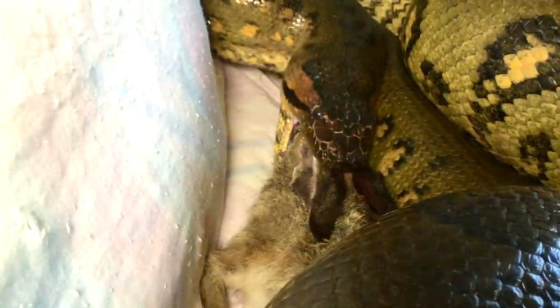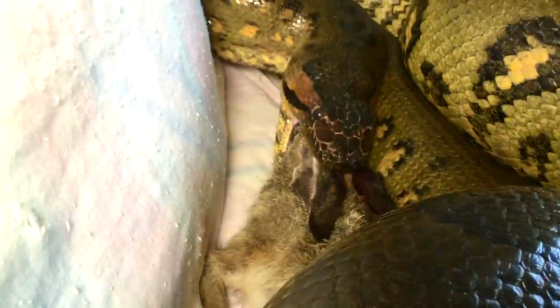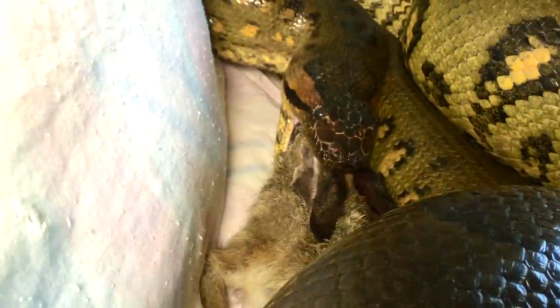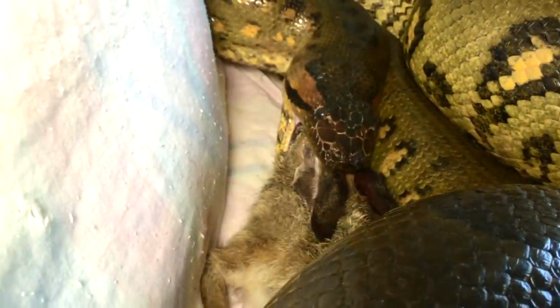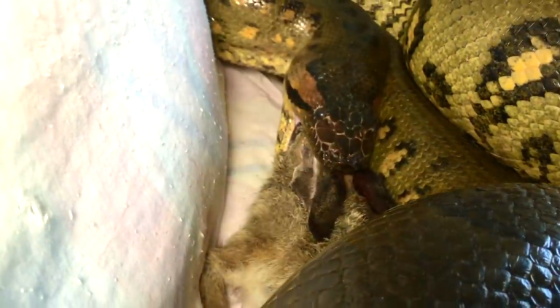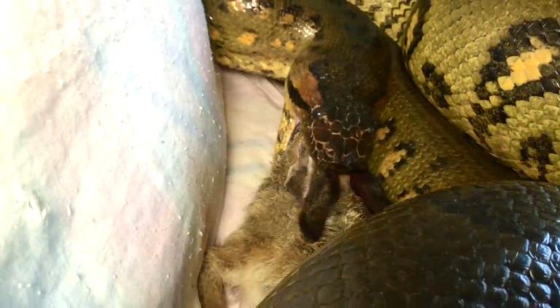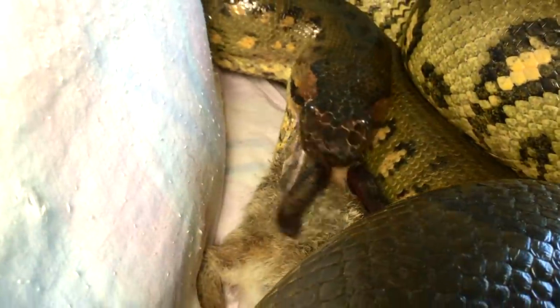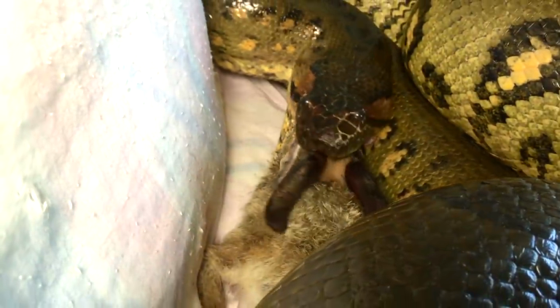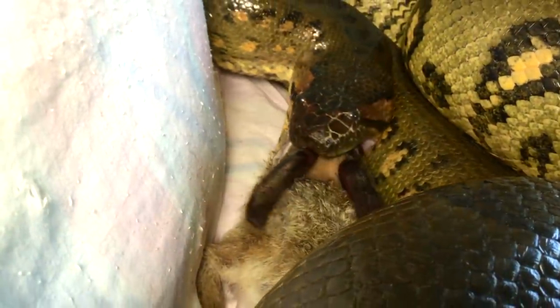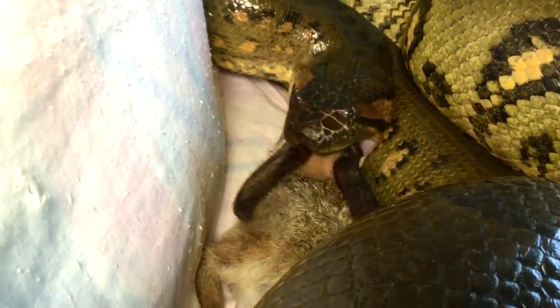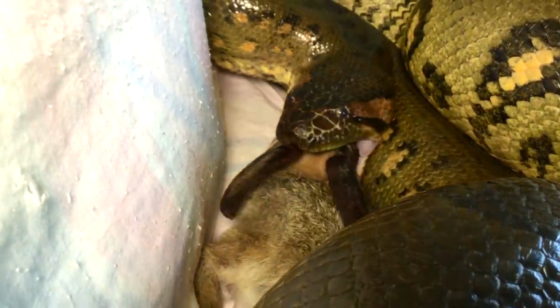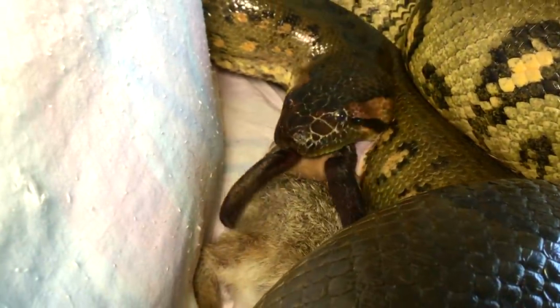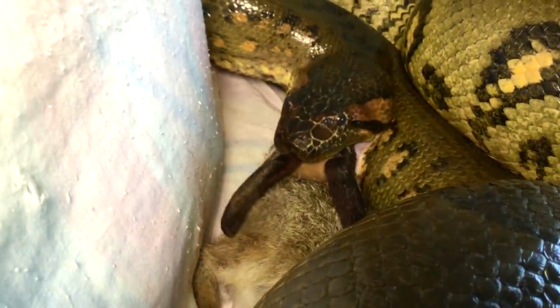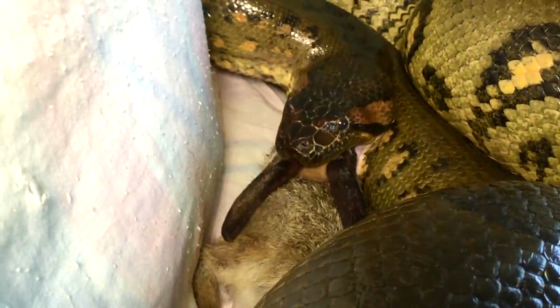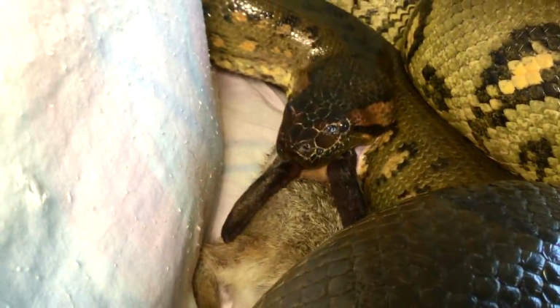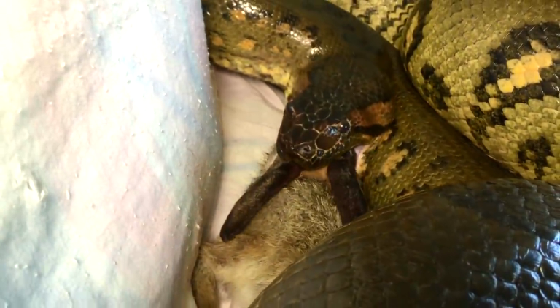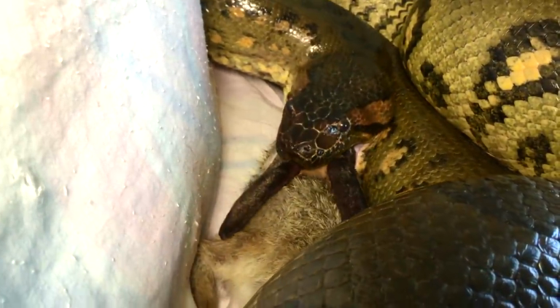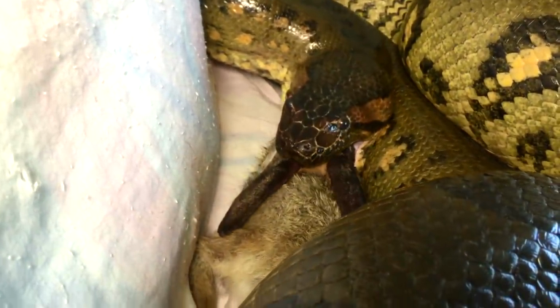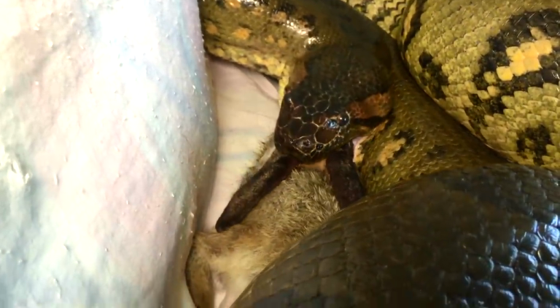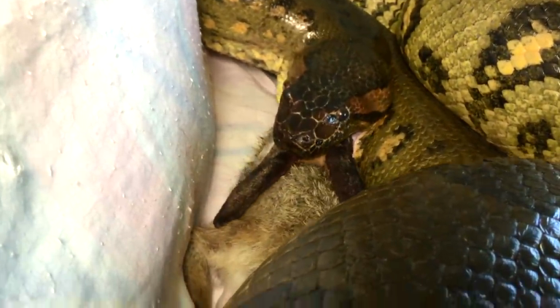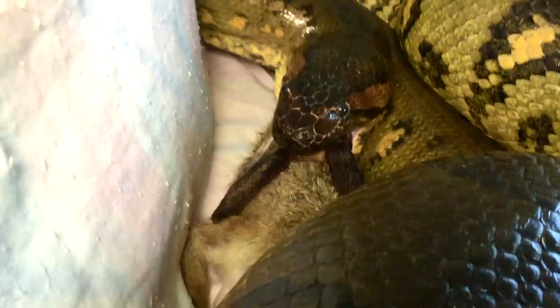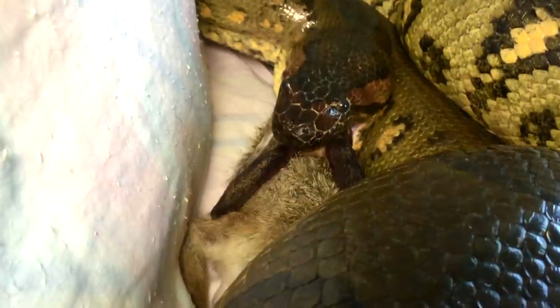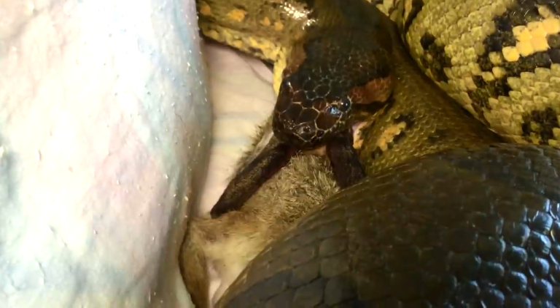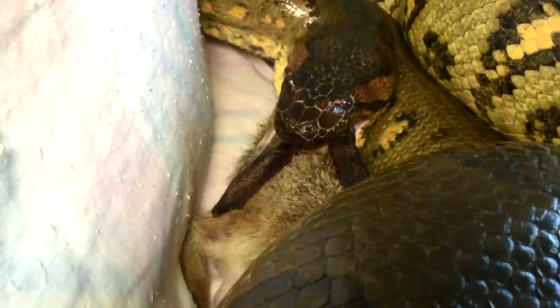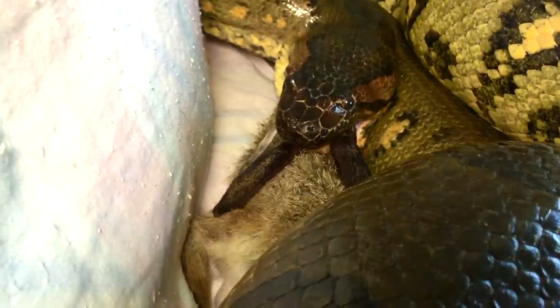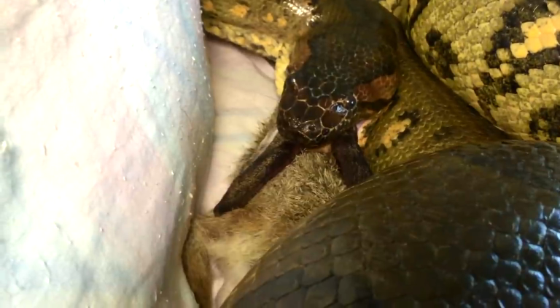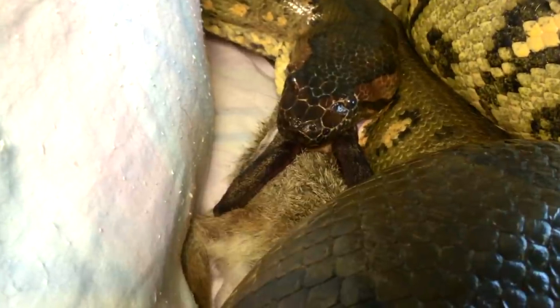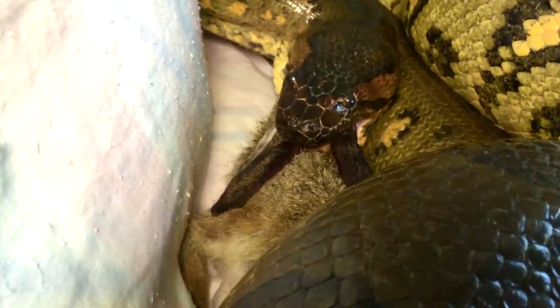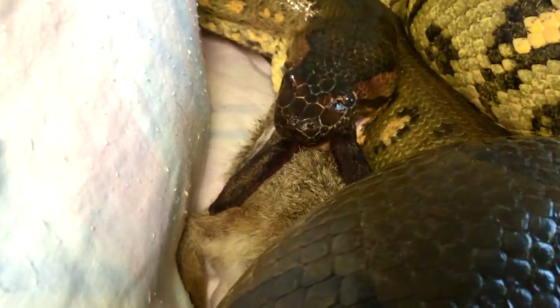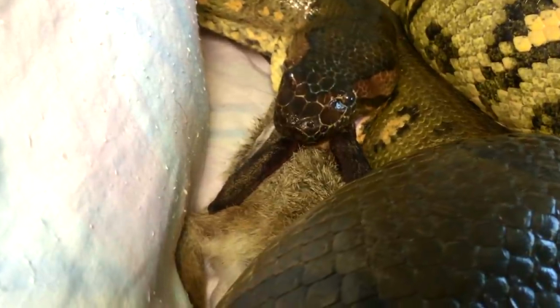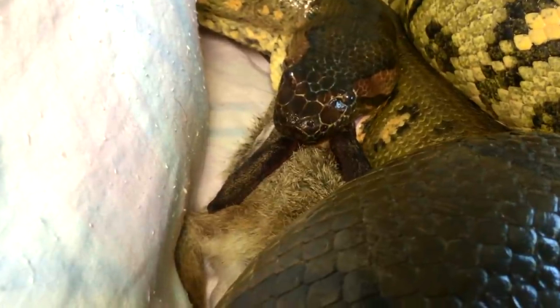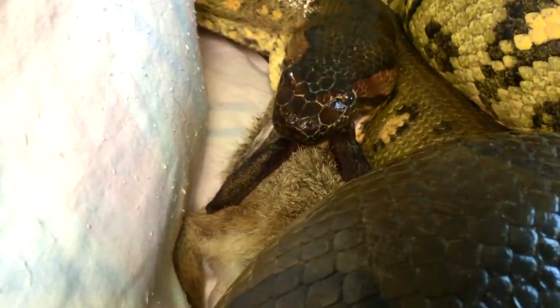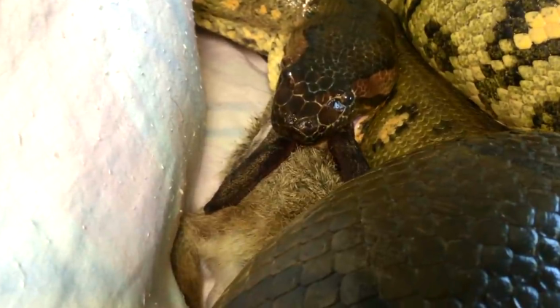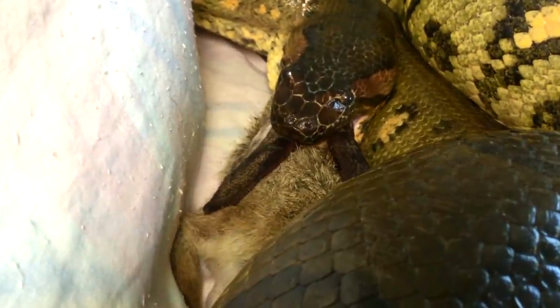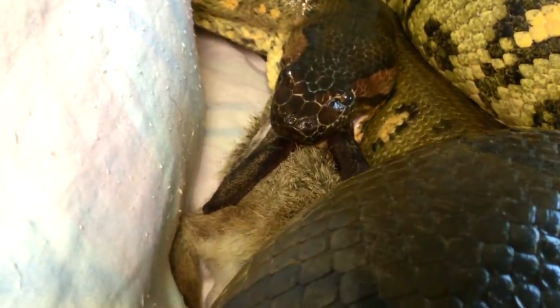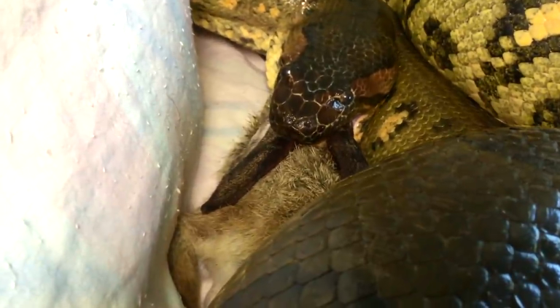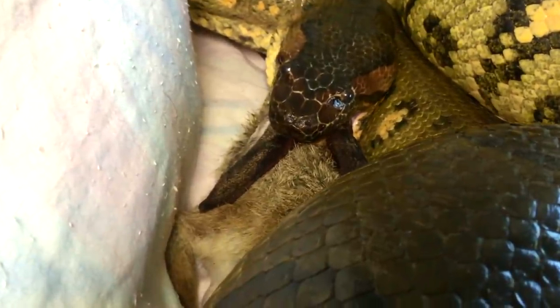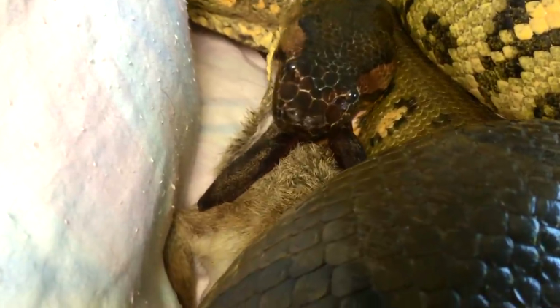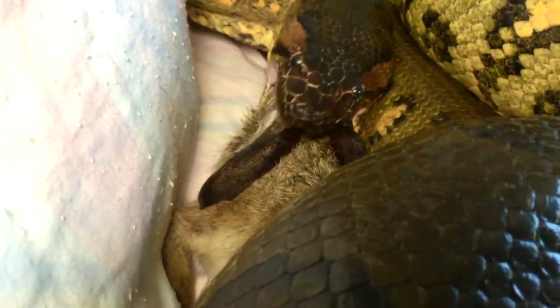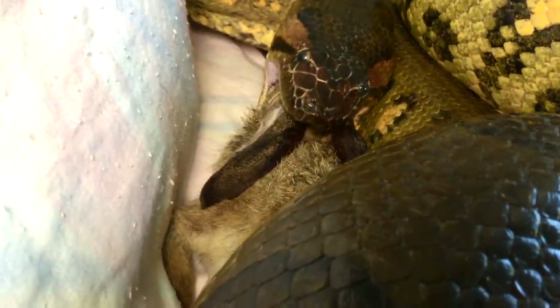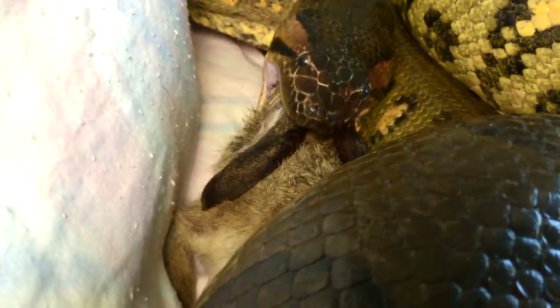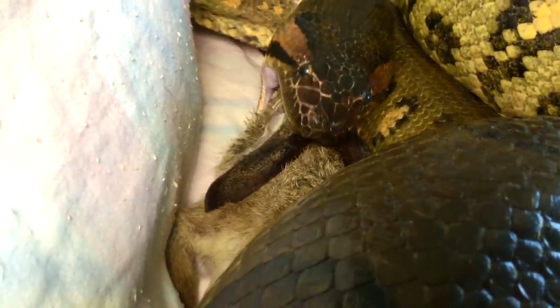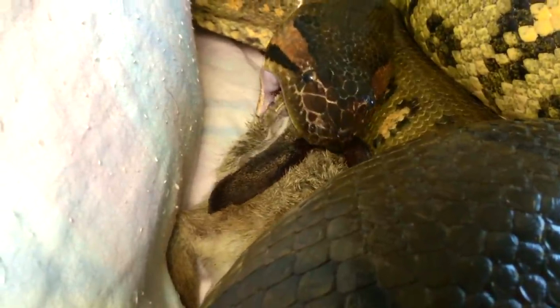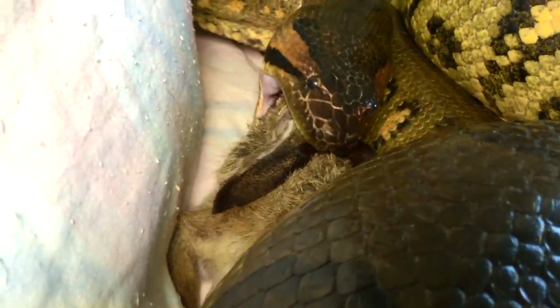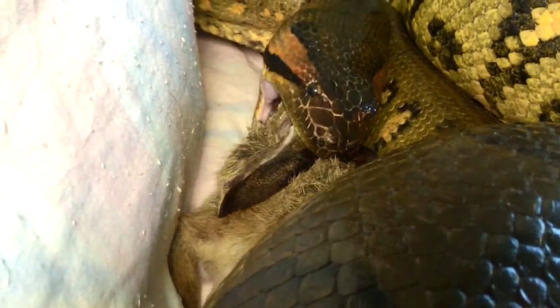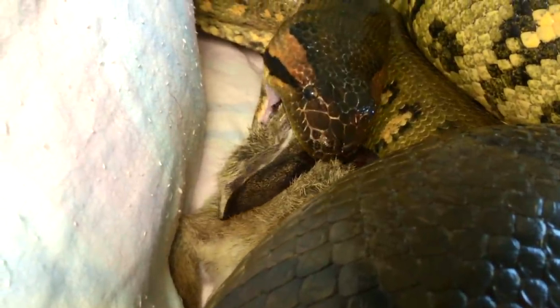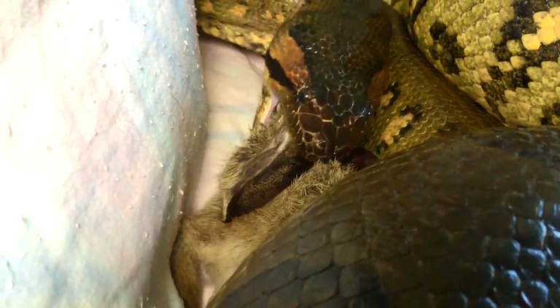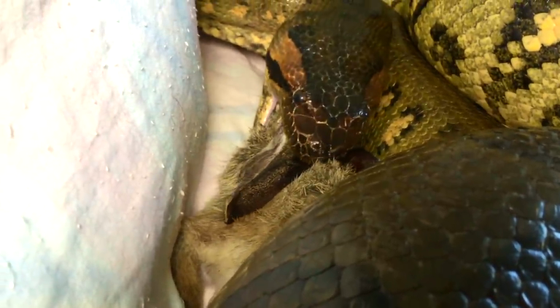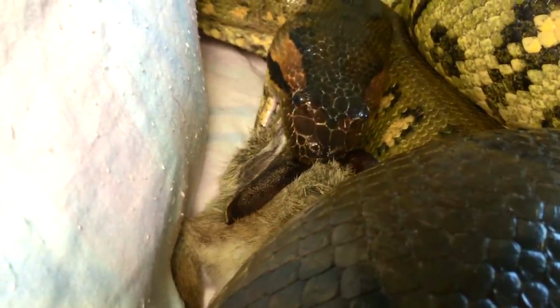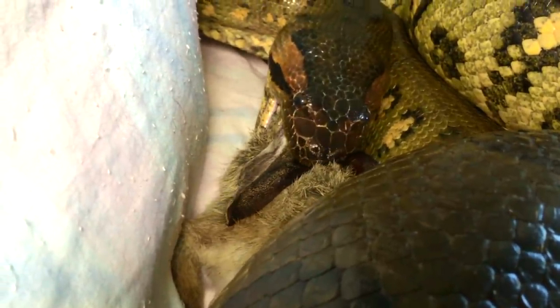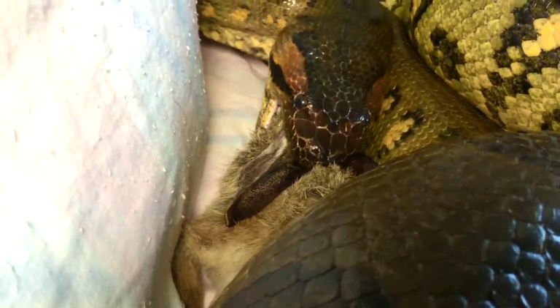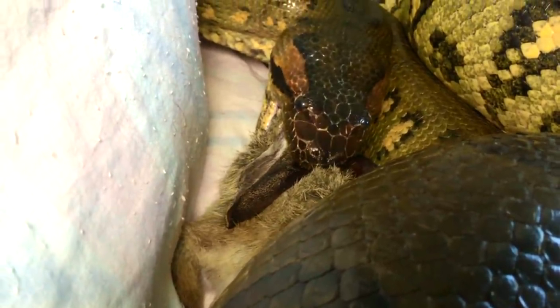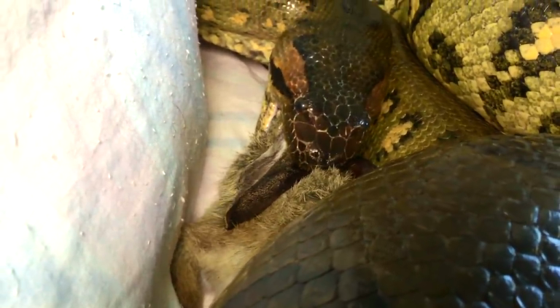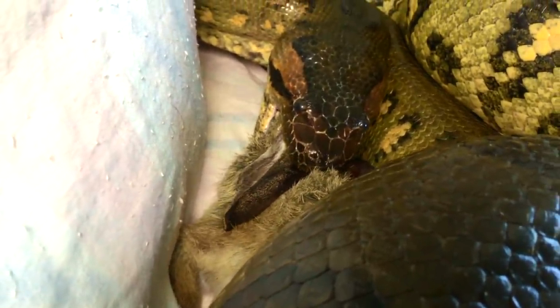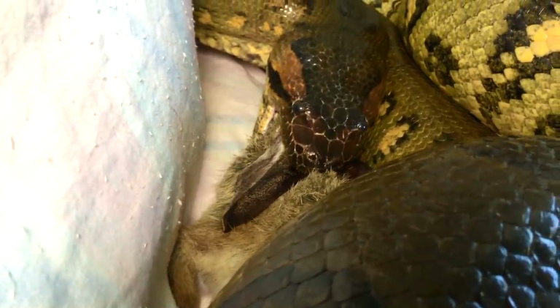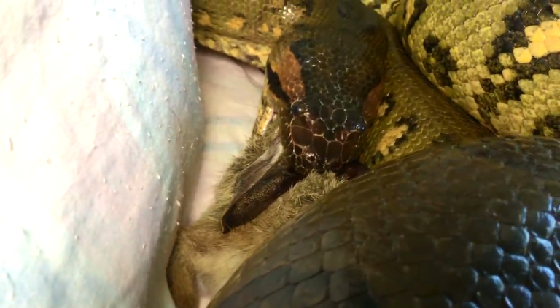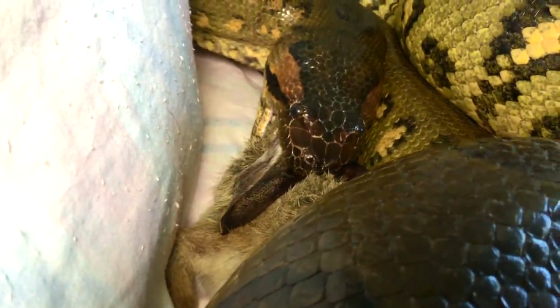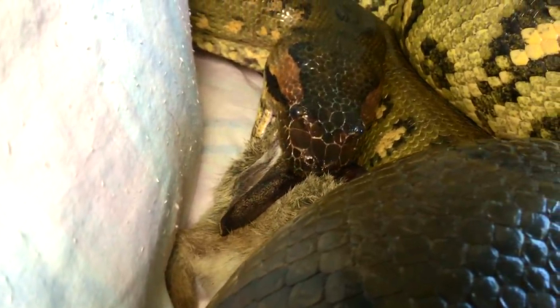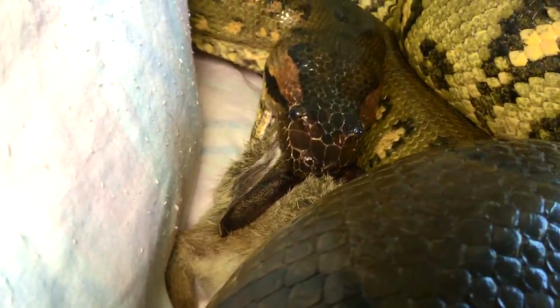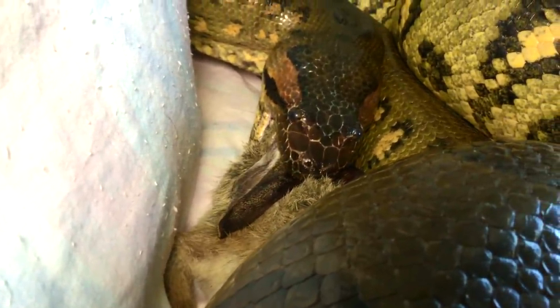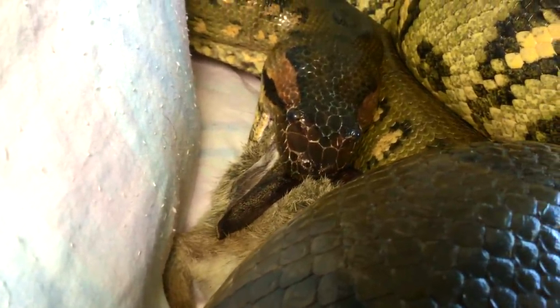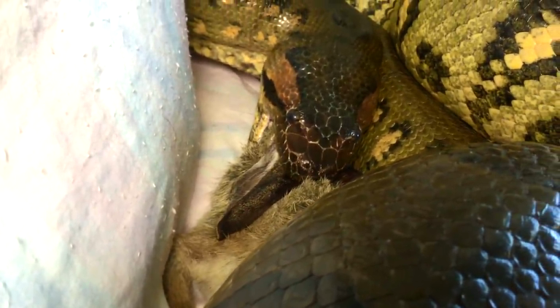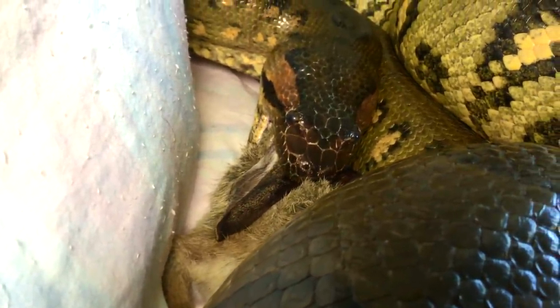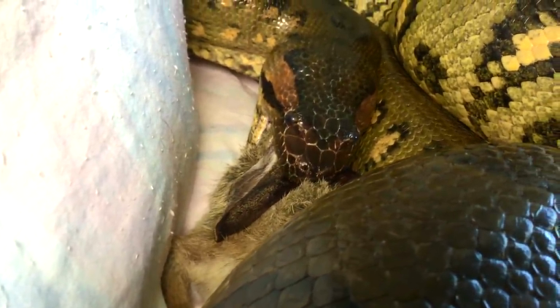You can see how the long pointed teeth are used to grip into fur, to walk the jaws around the prey, pulling it inside.